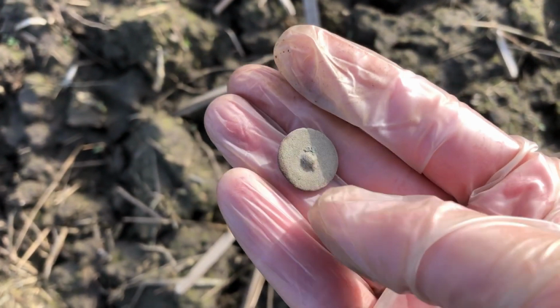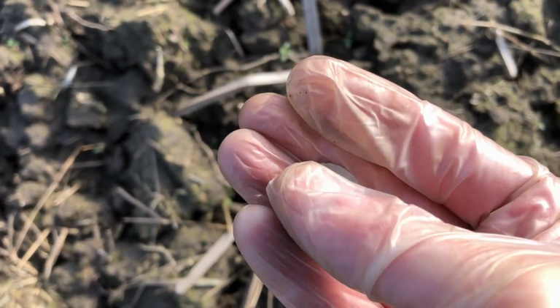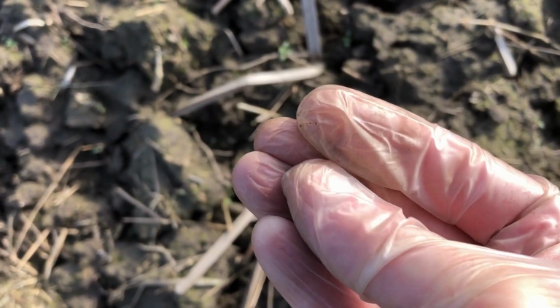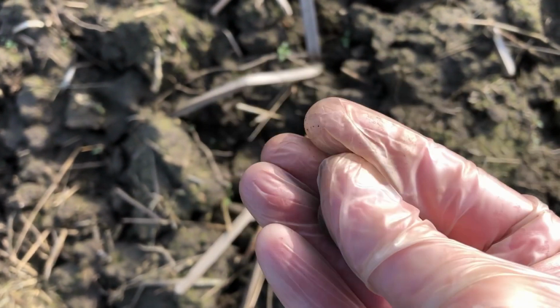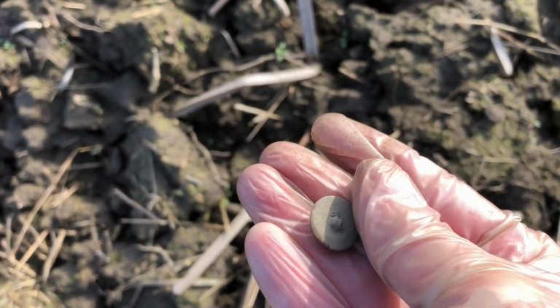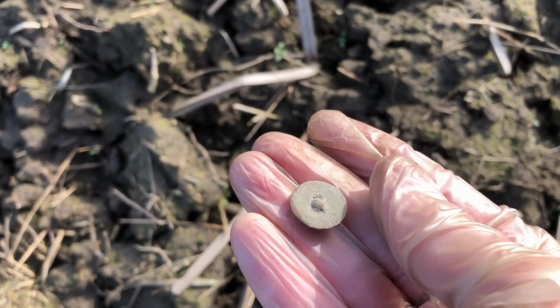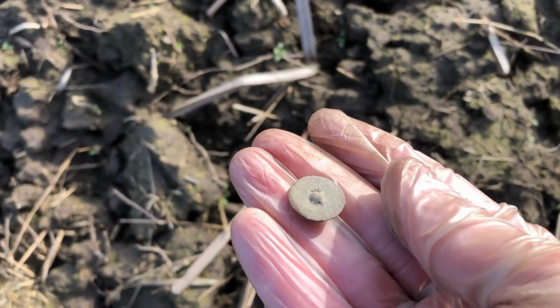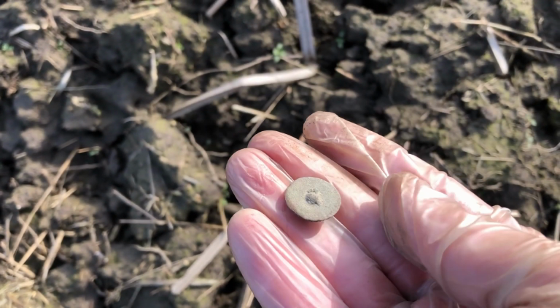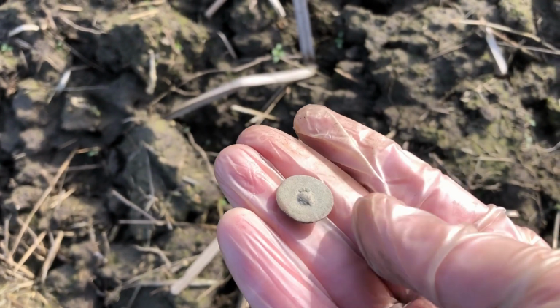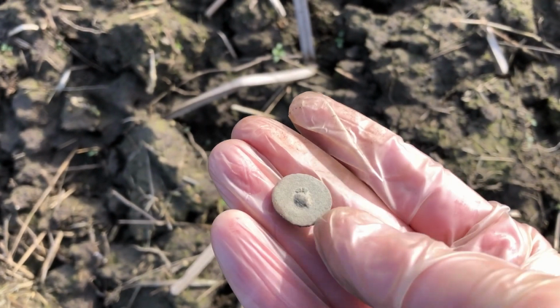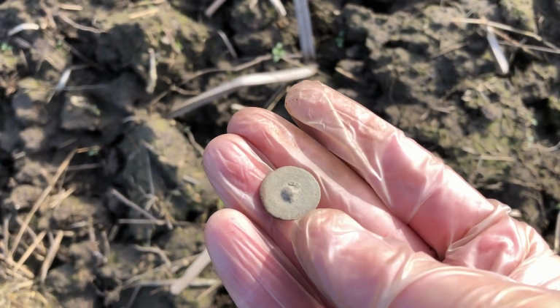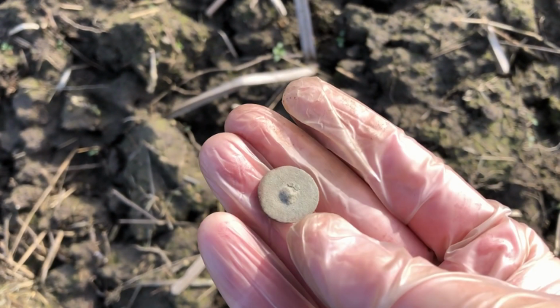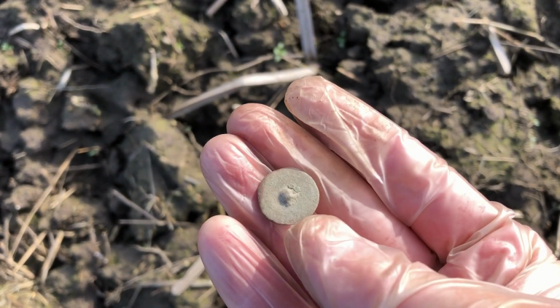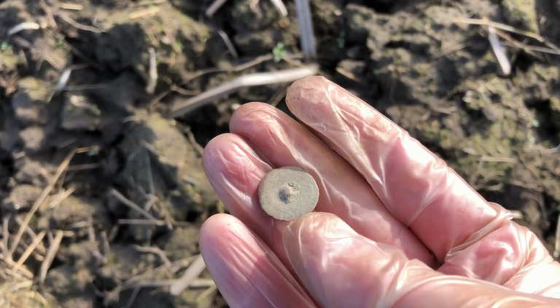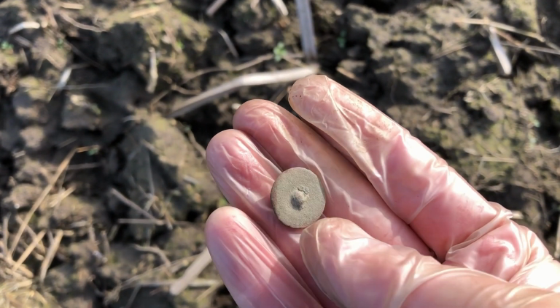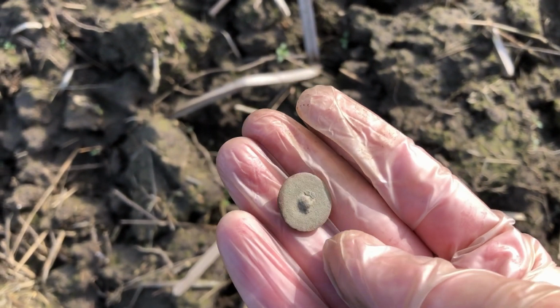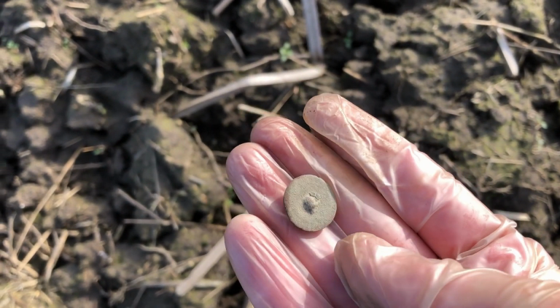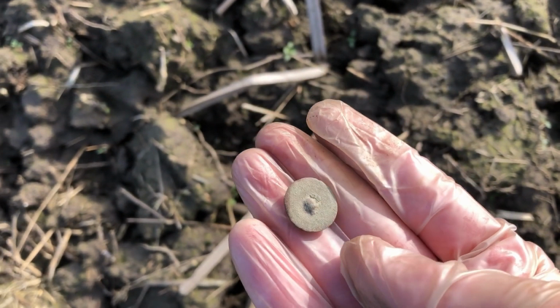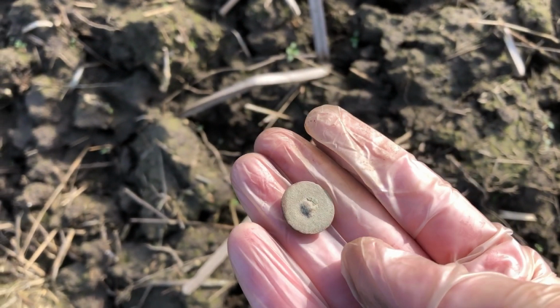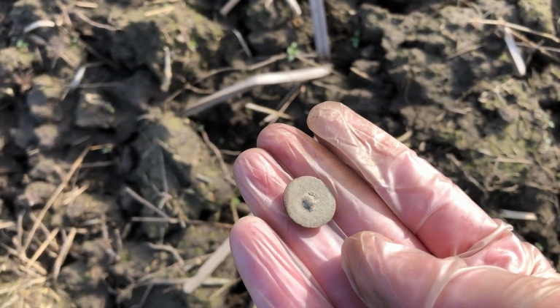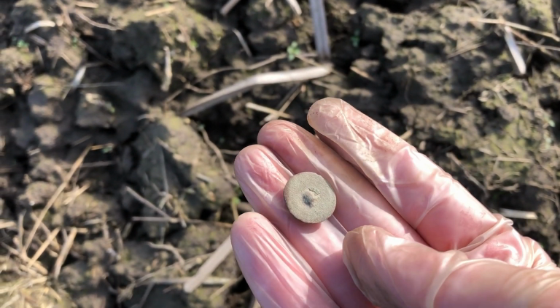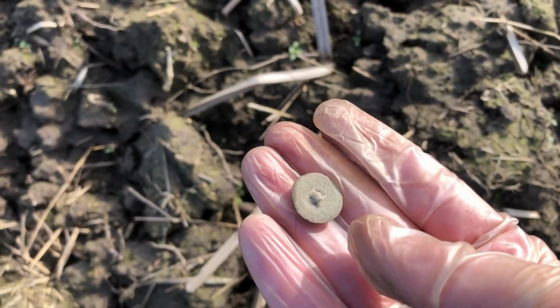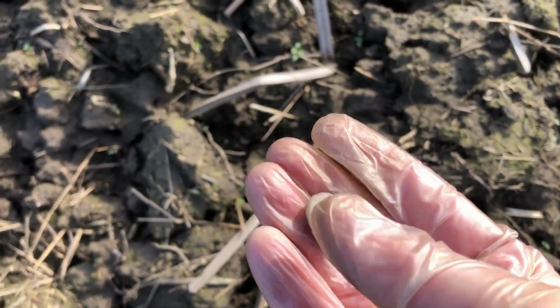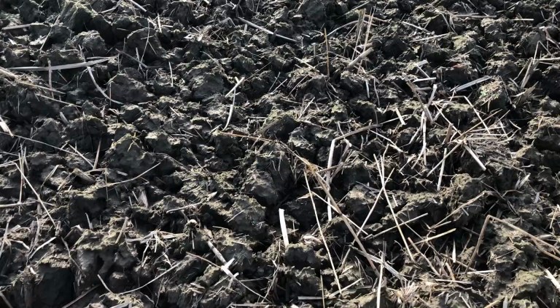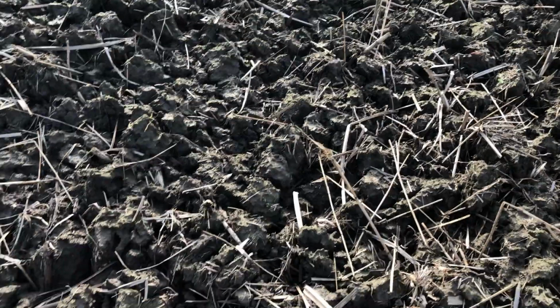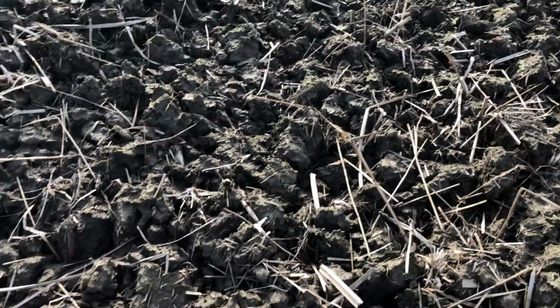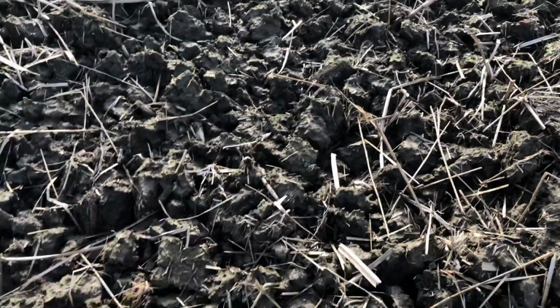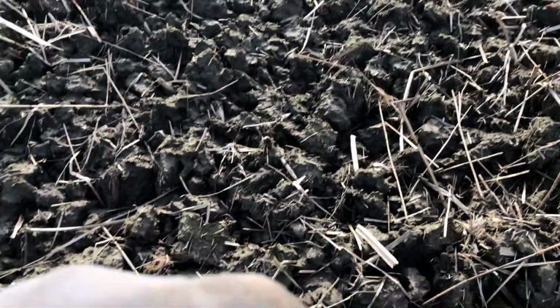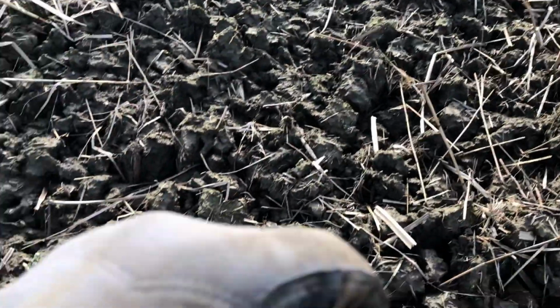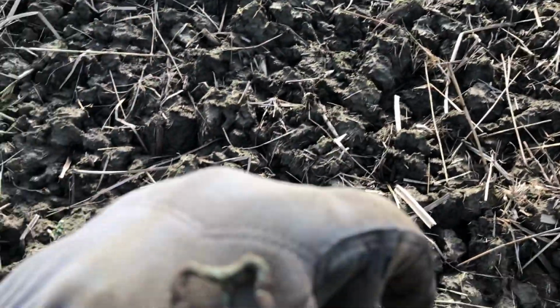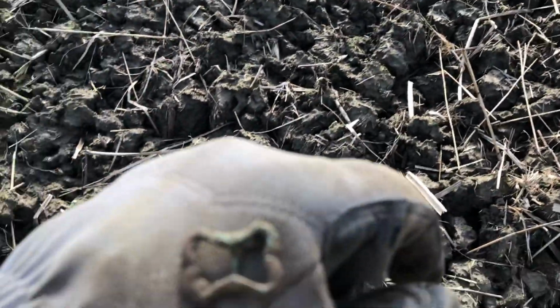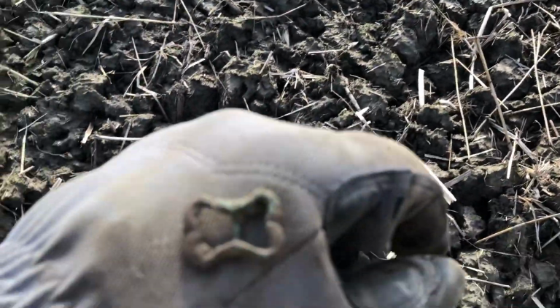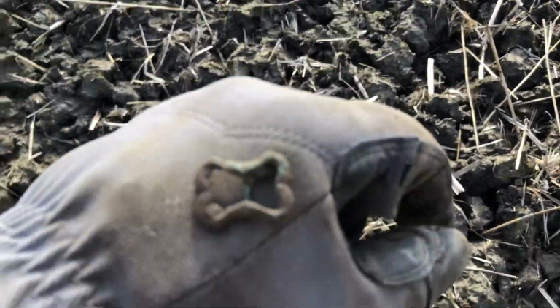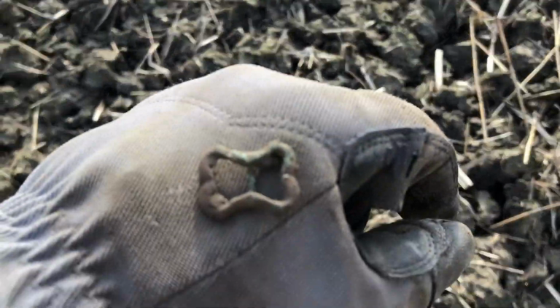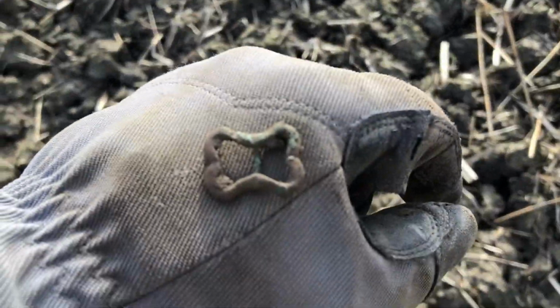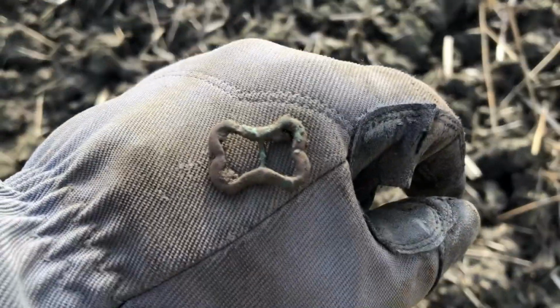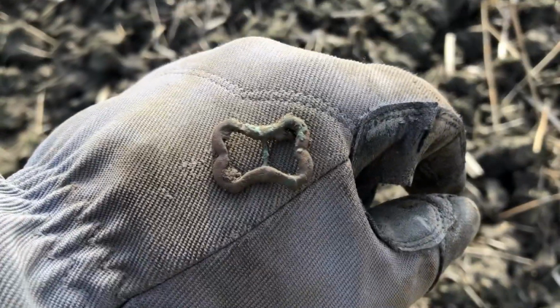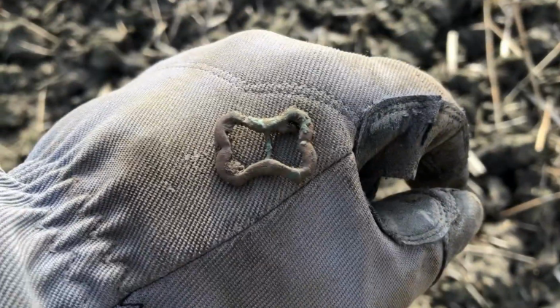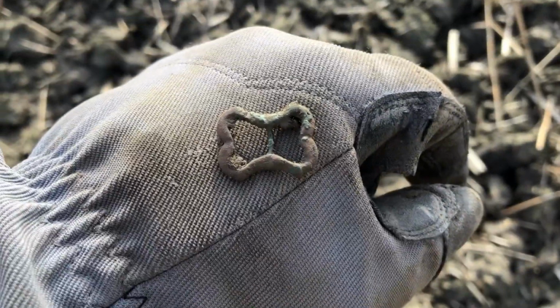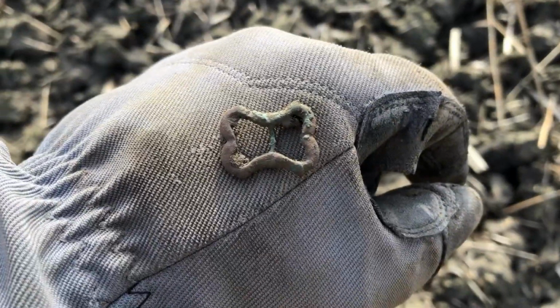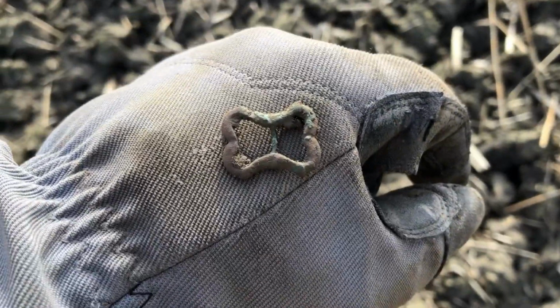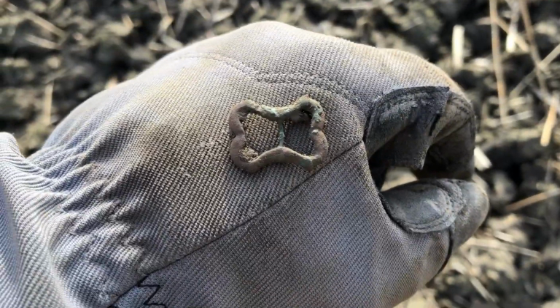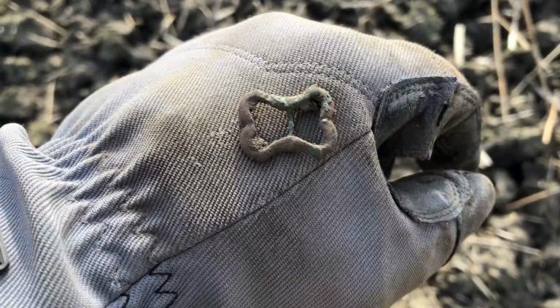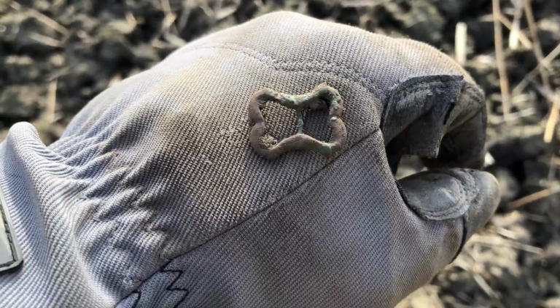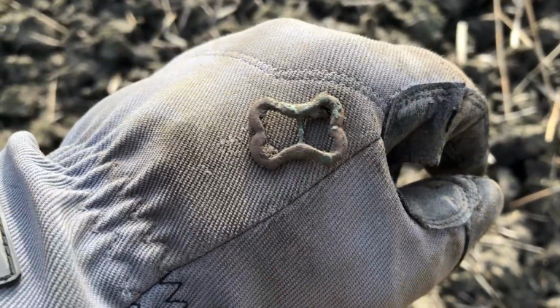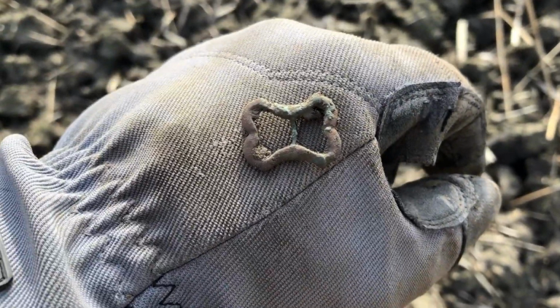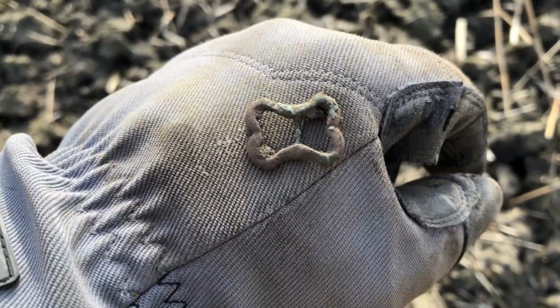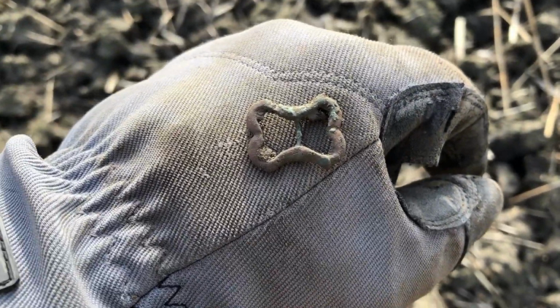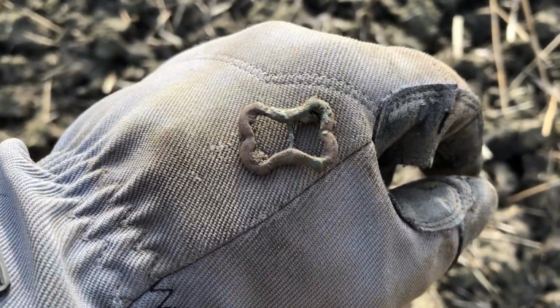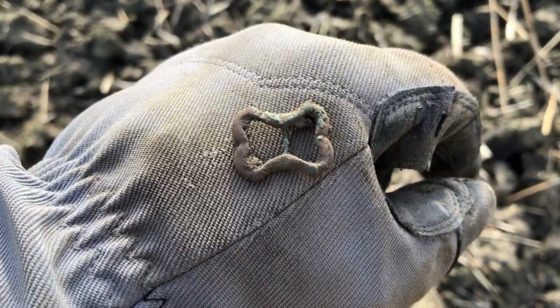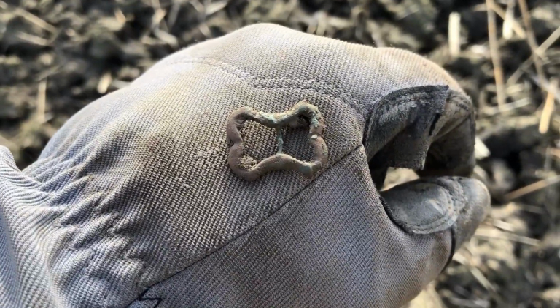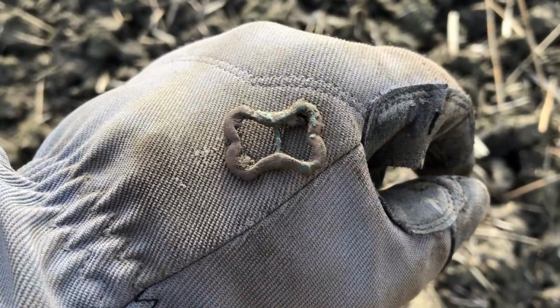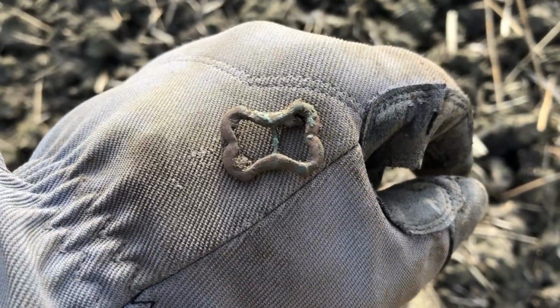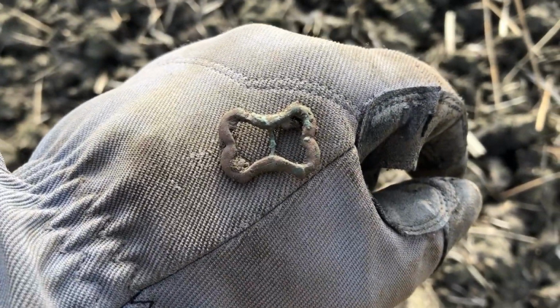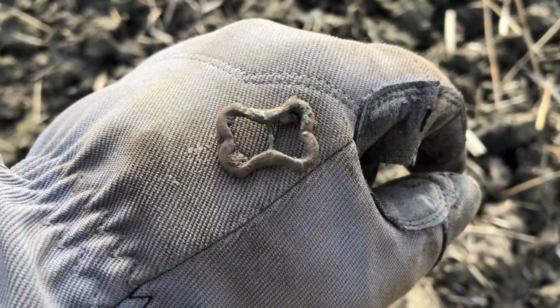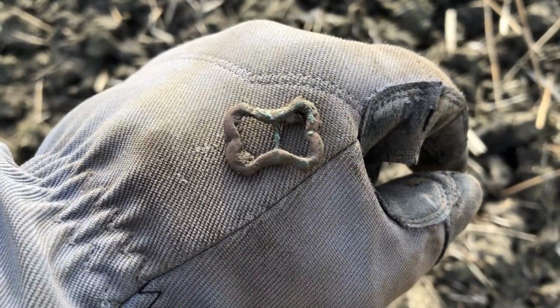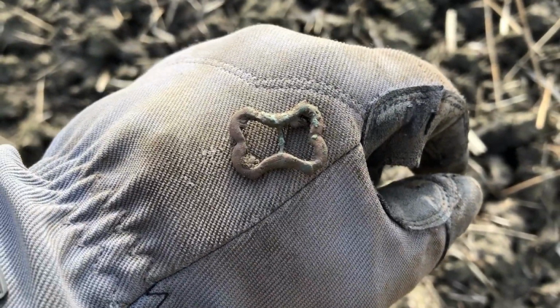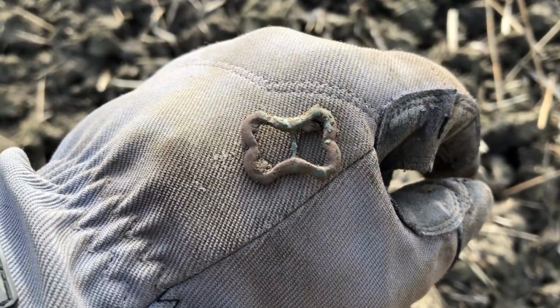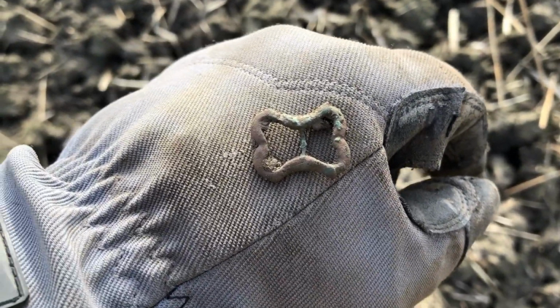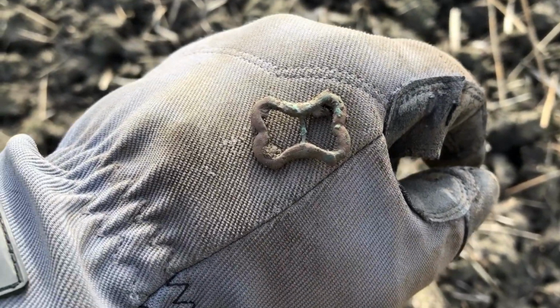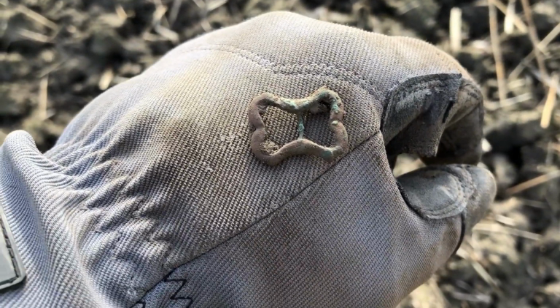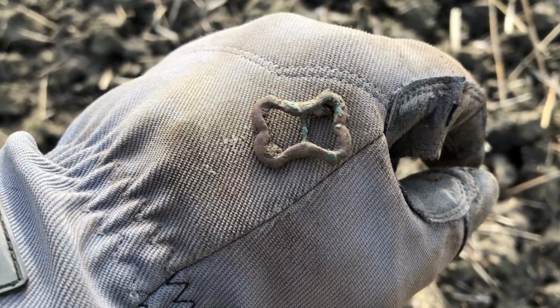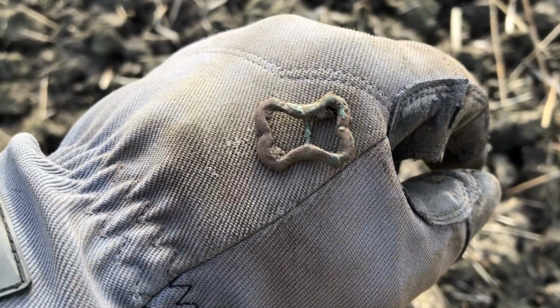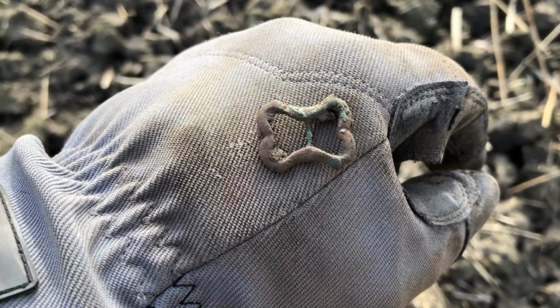Take a look at this nice 17th century buckle.